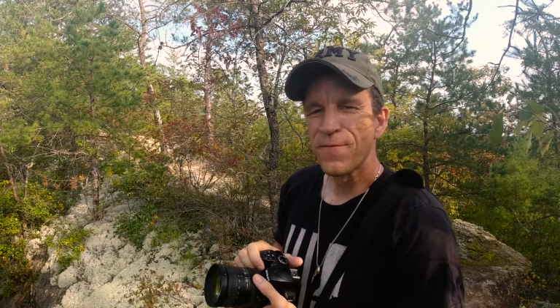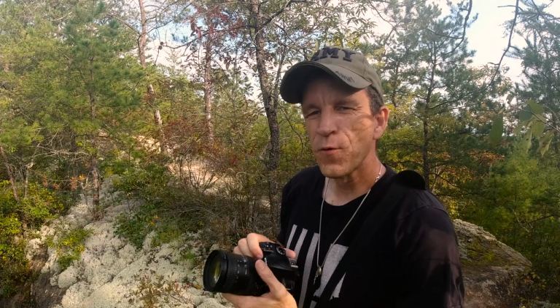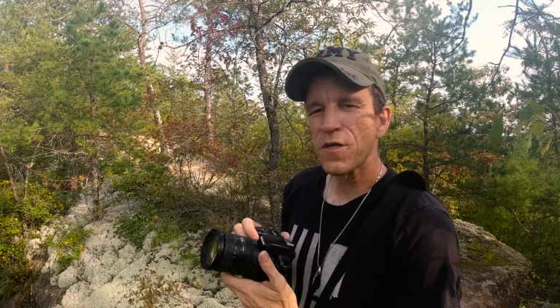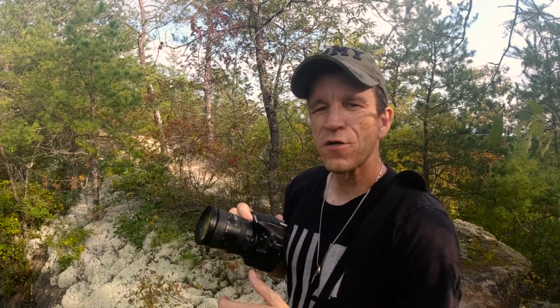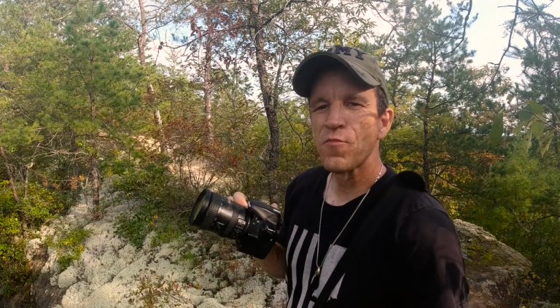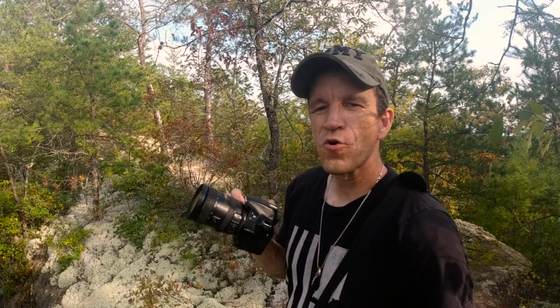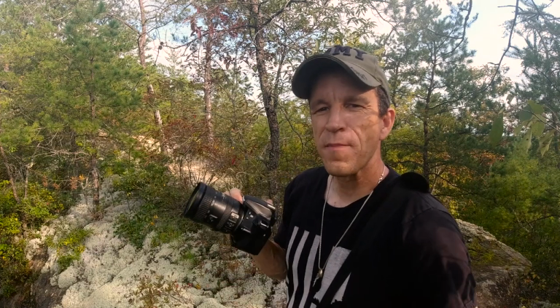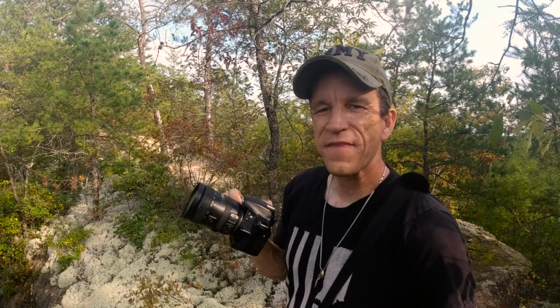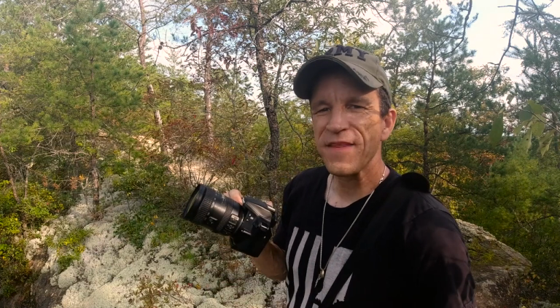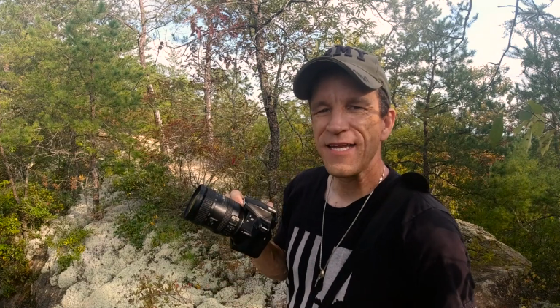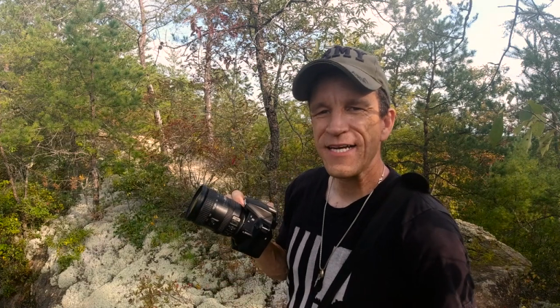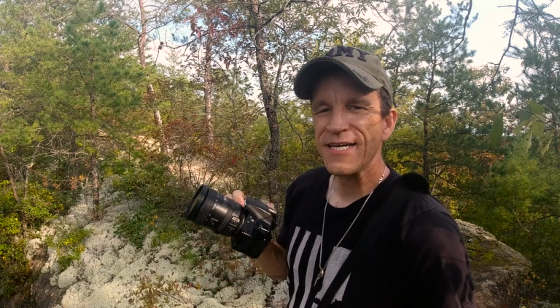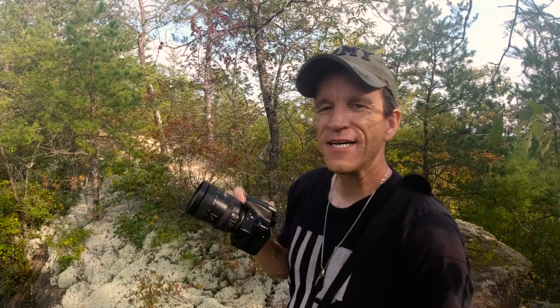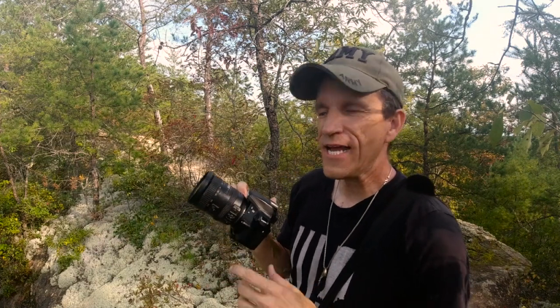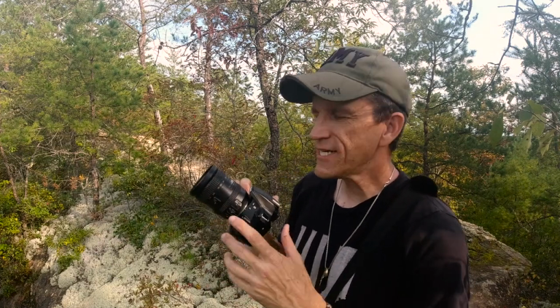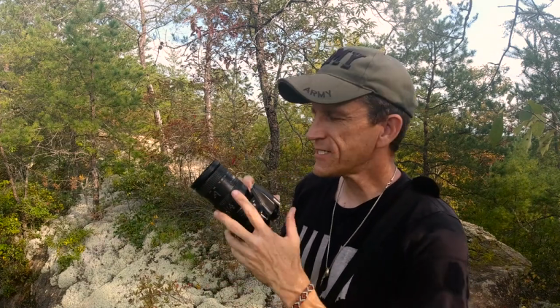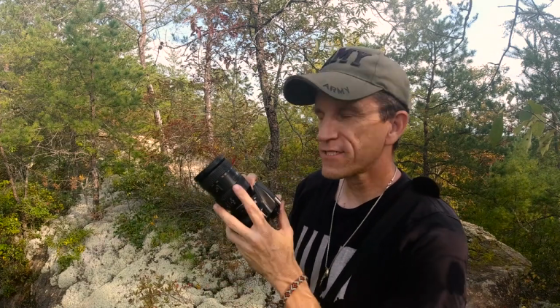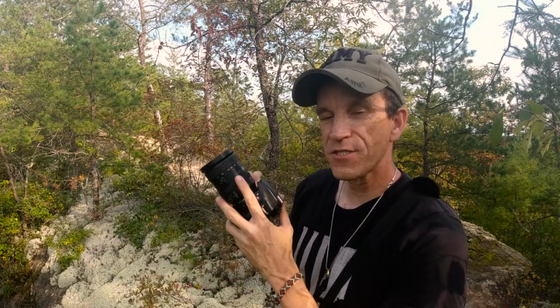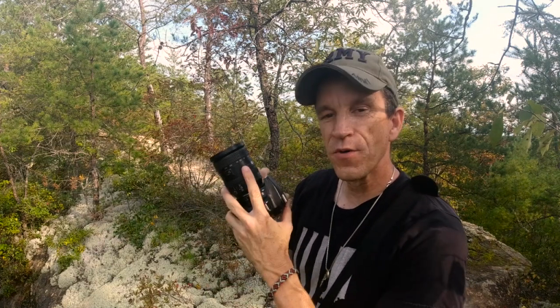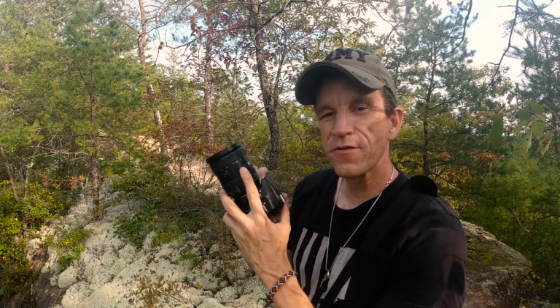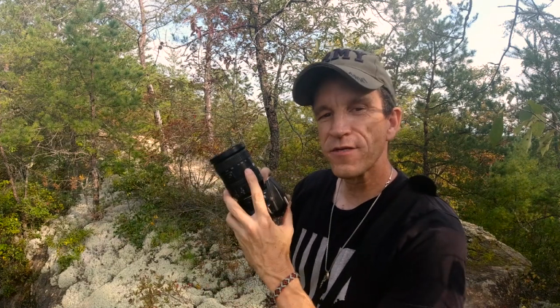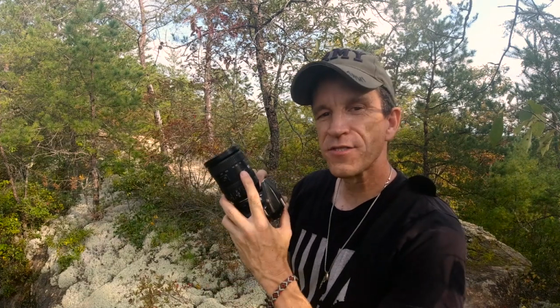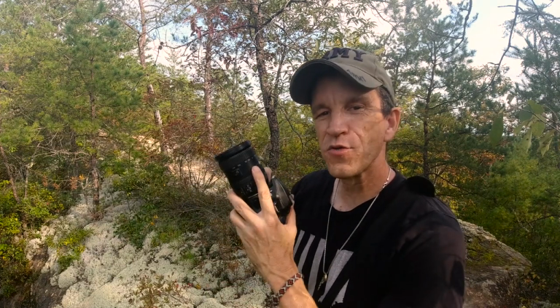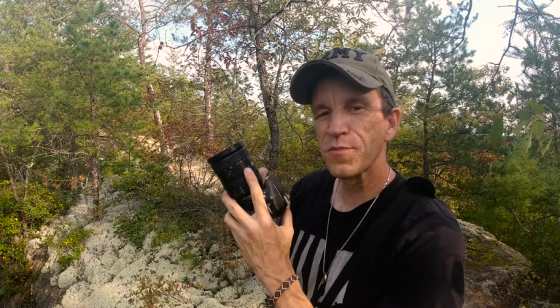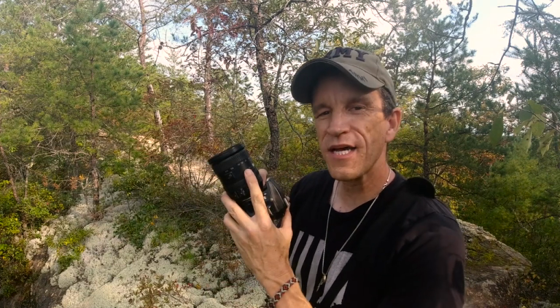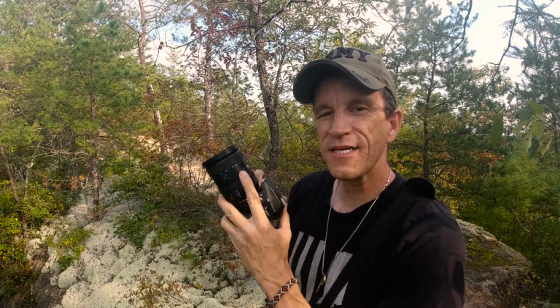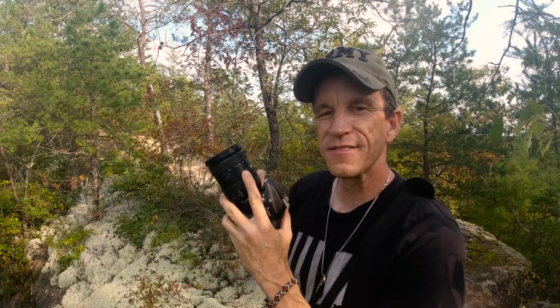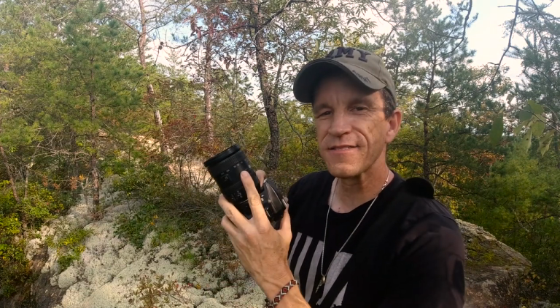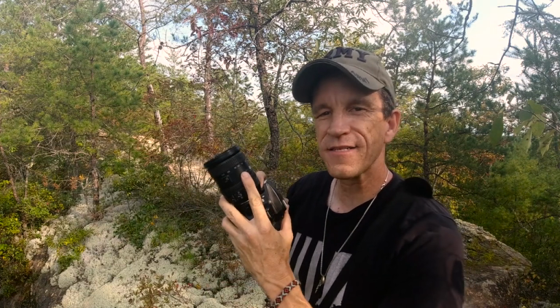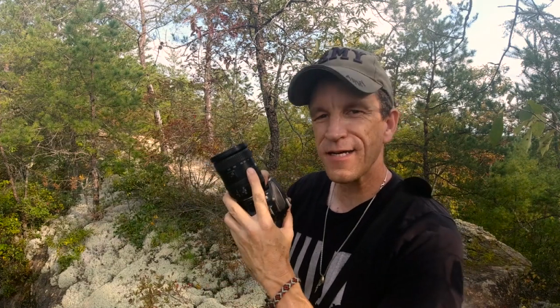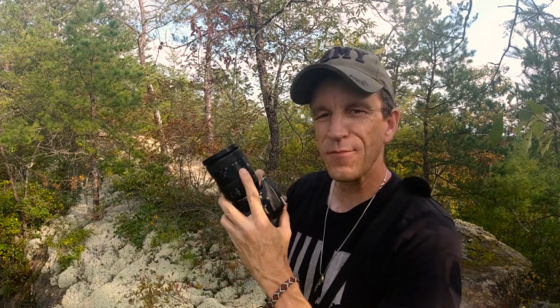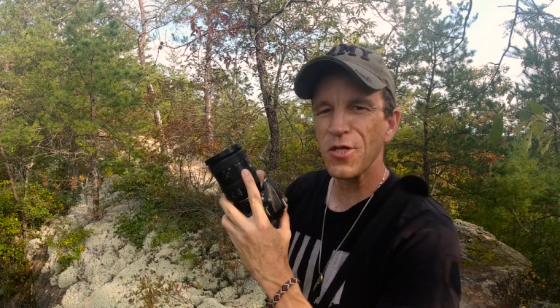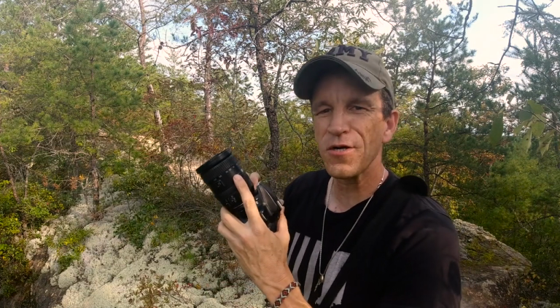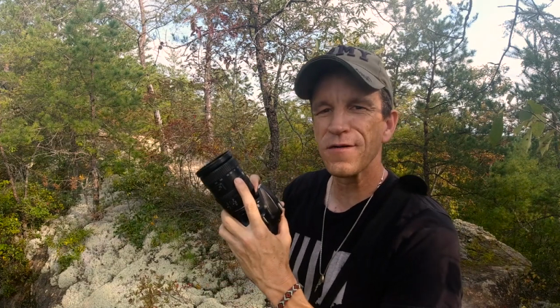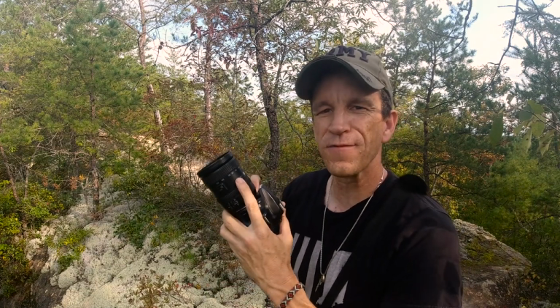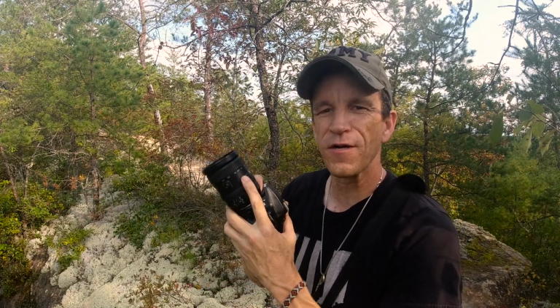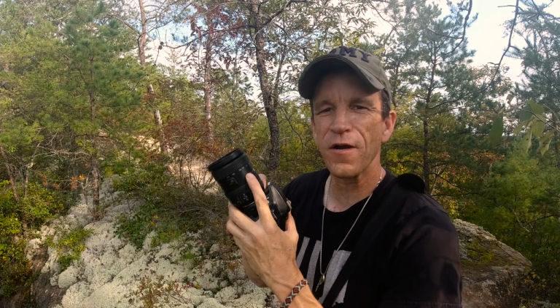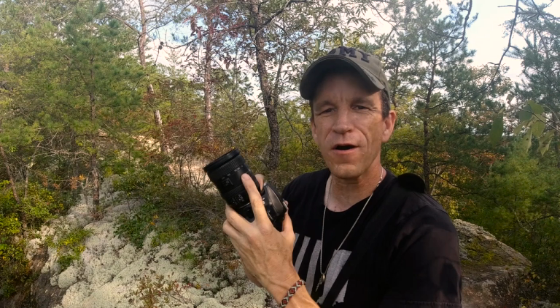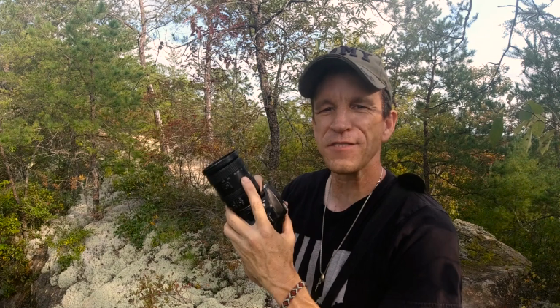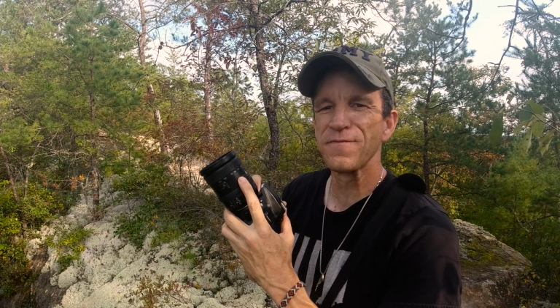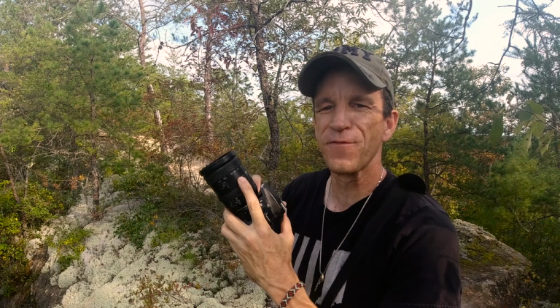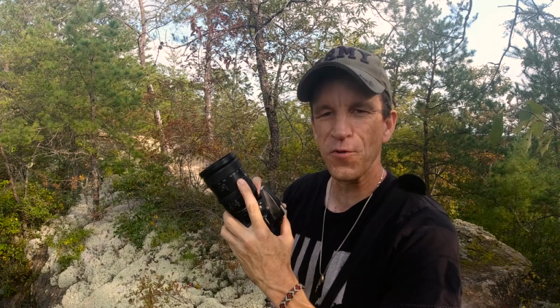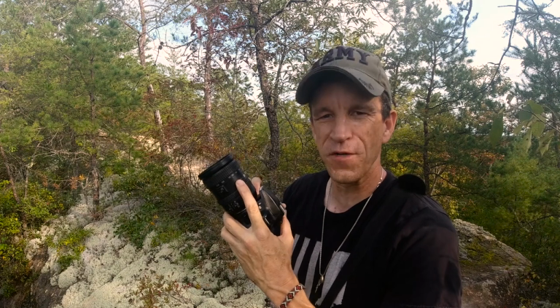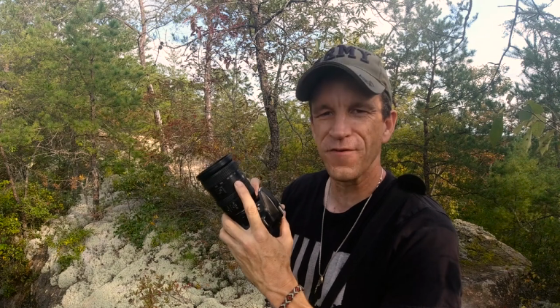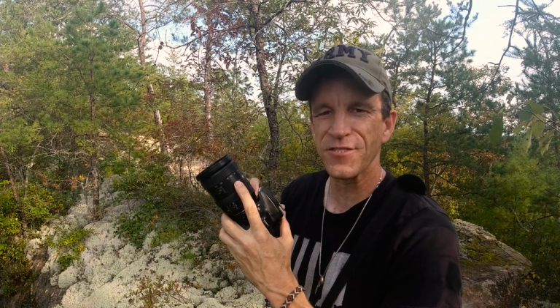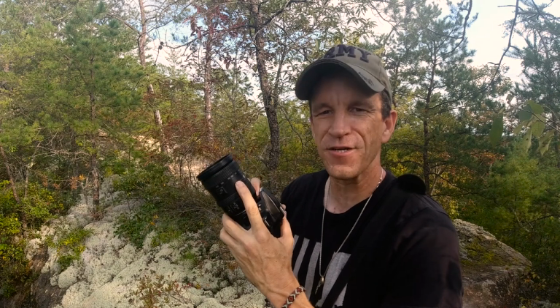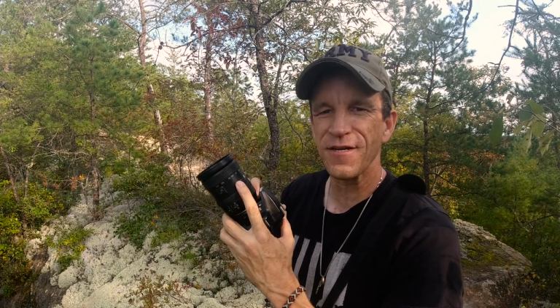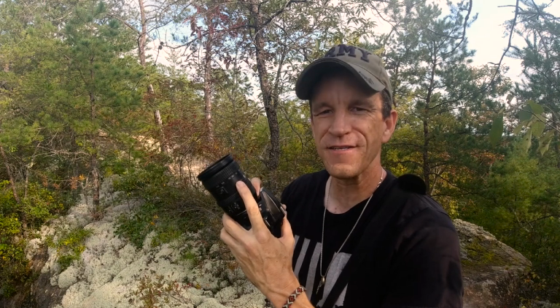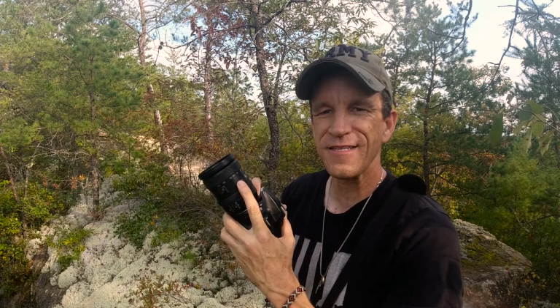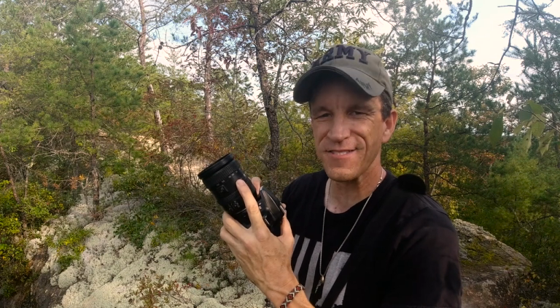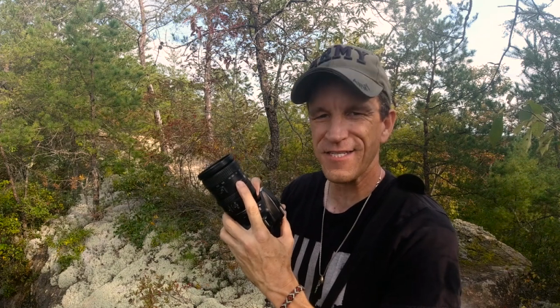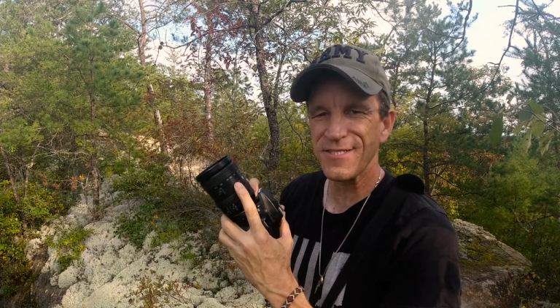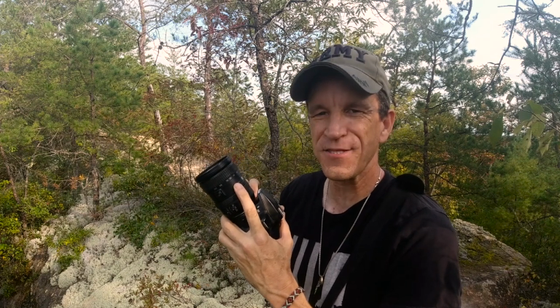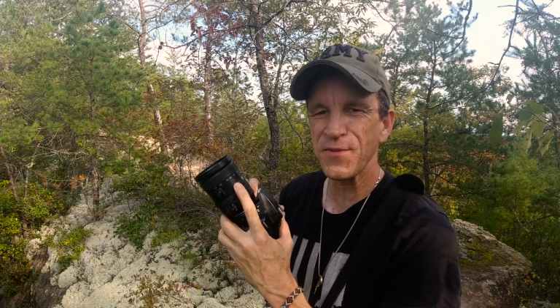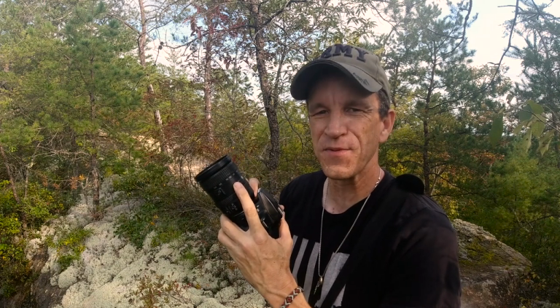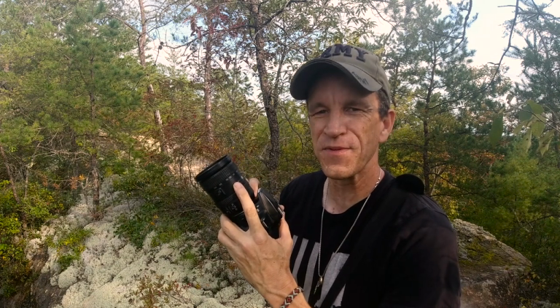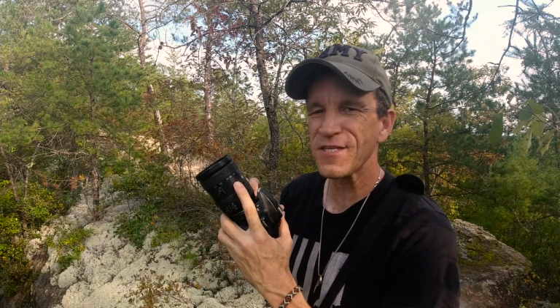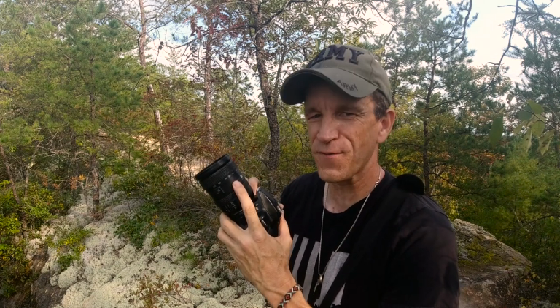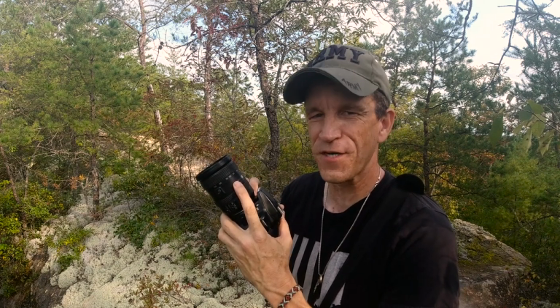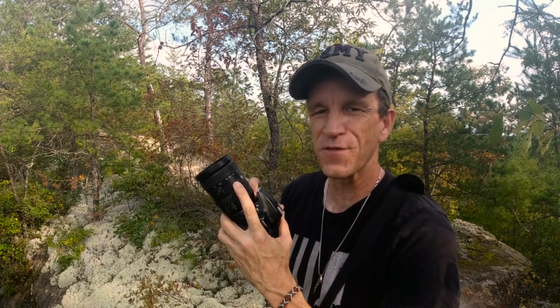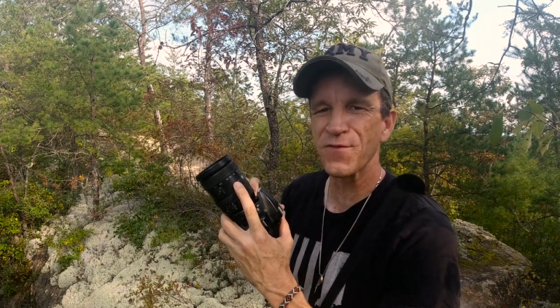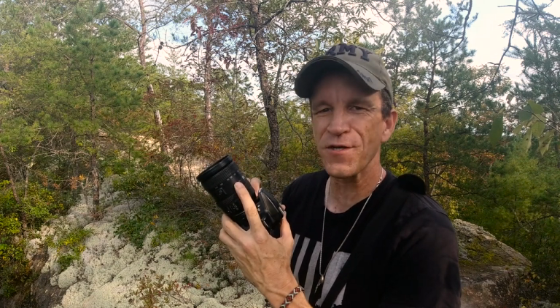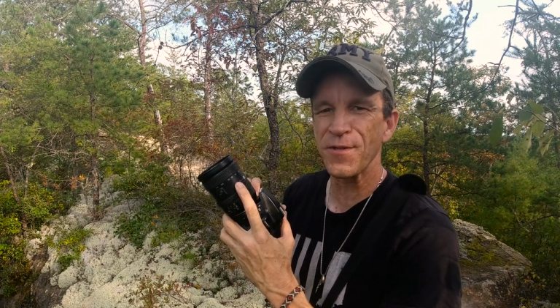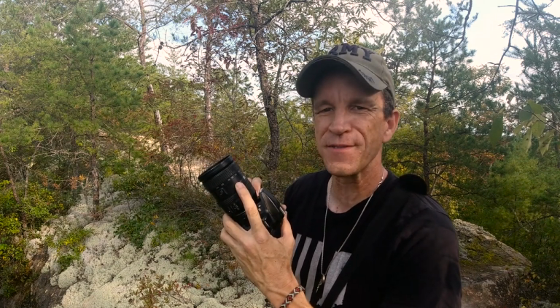If you want to learn more about the Nikon 18-200 zoom lens and come along for an awesome photo adventure, then stay tuned. This video is for you.